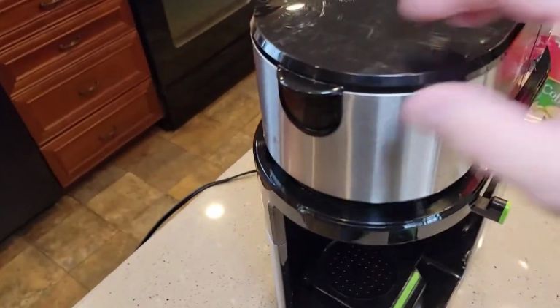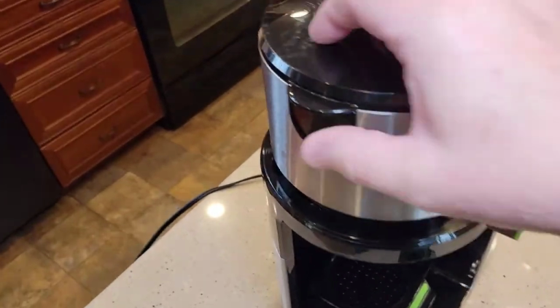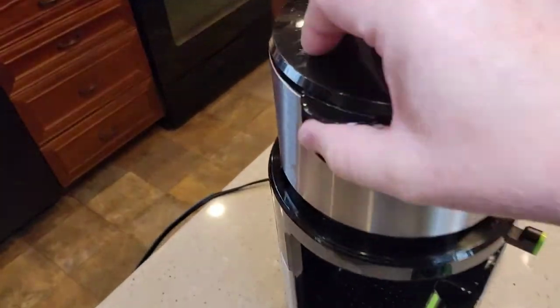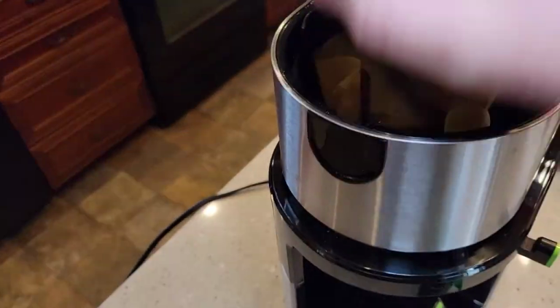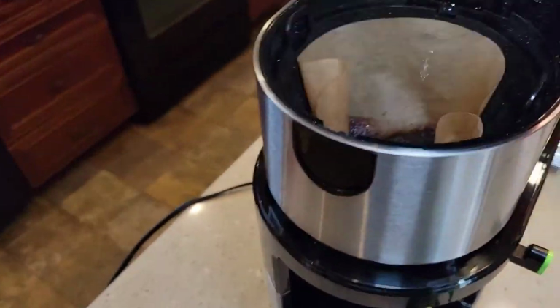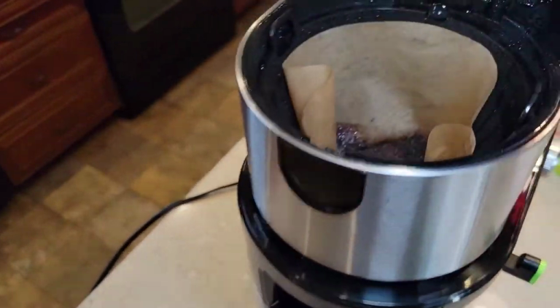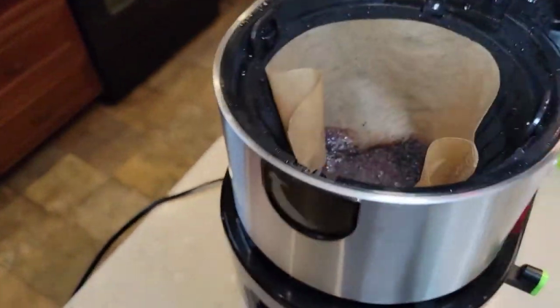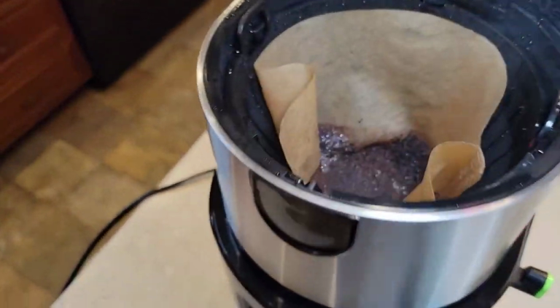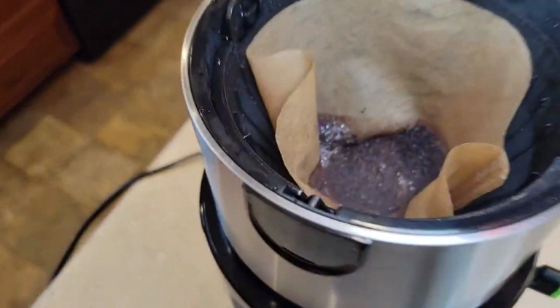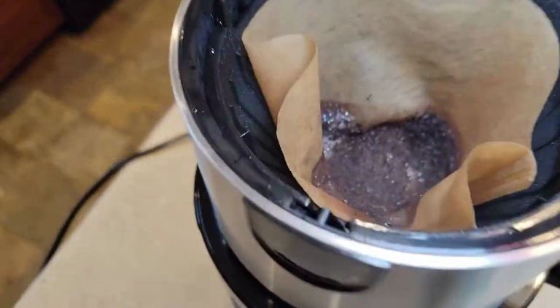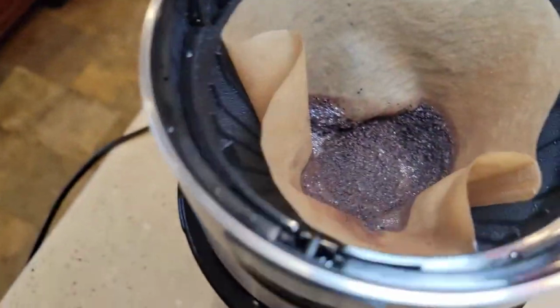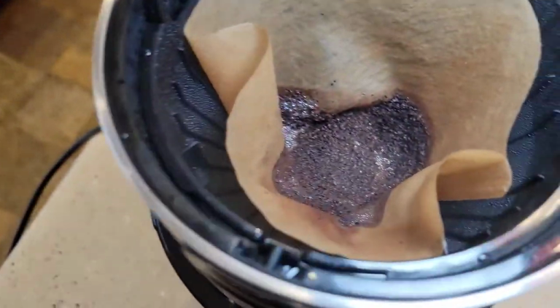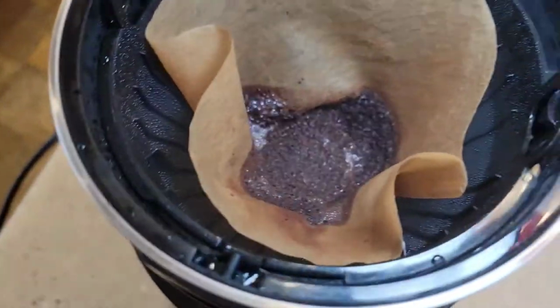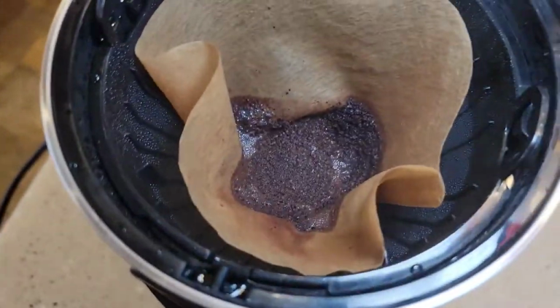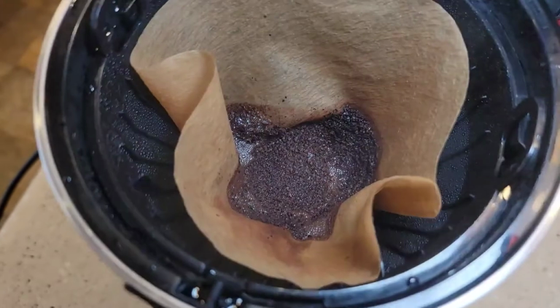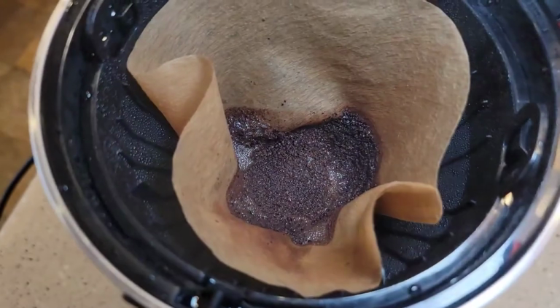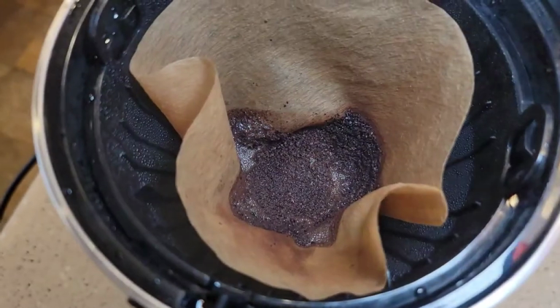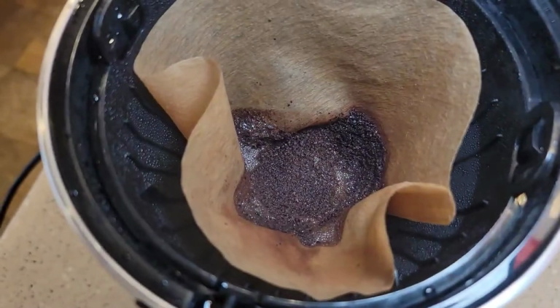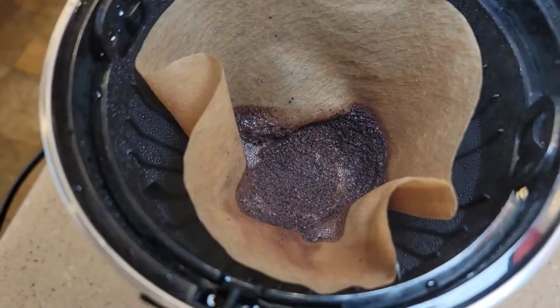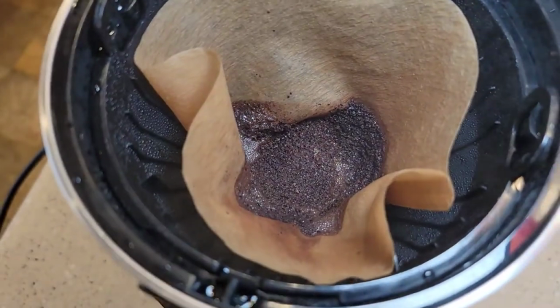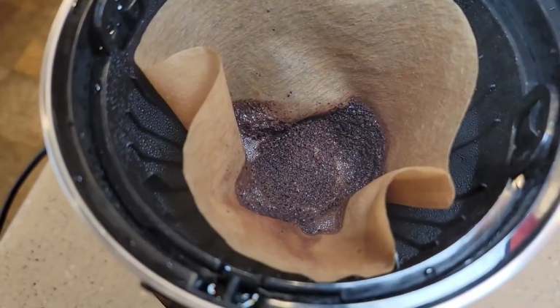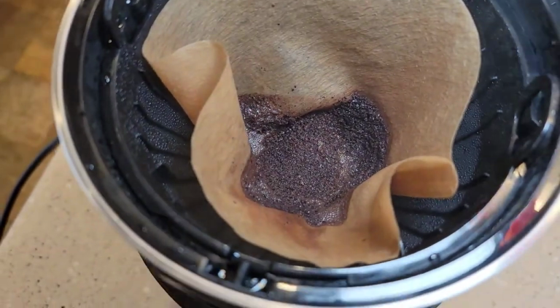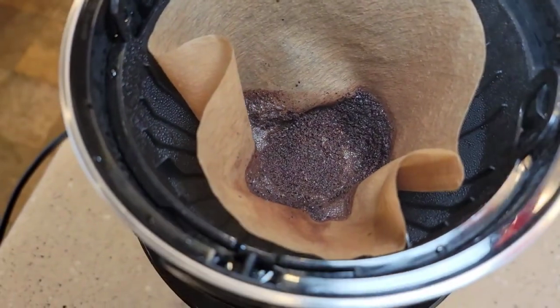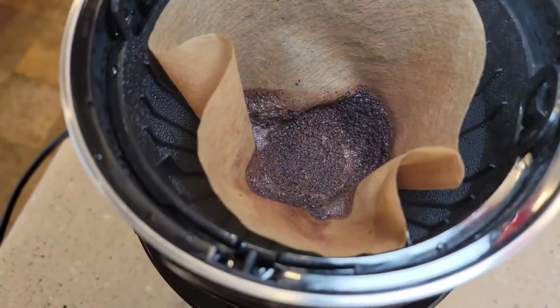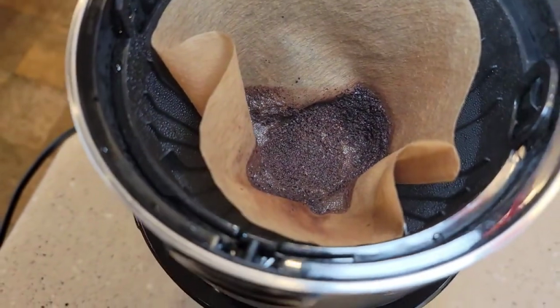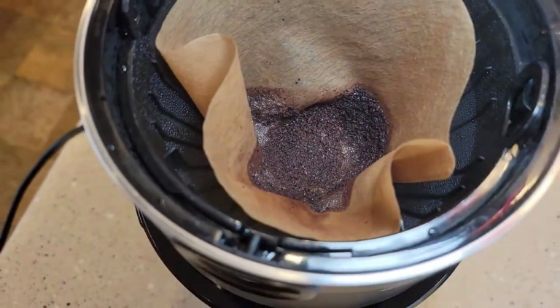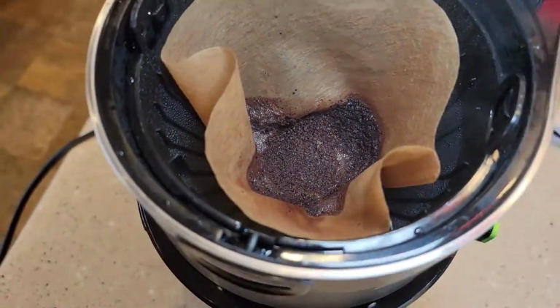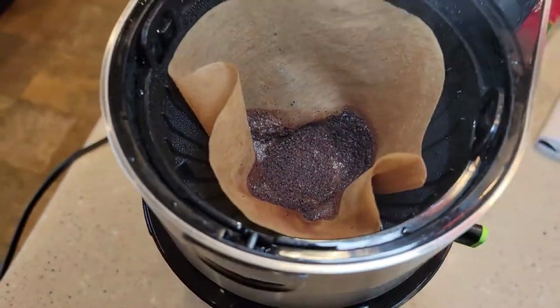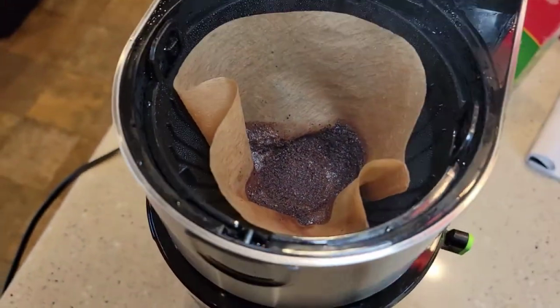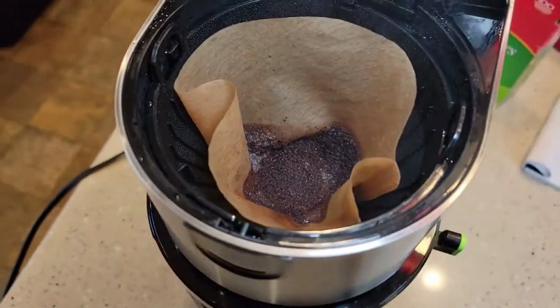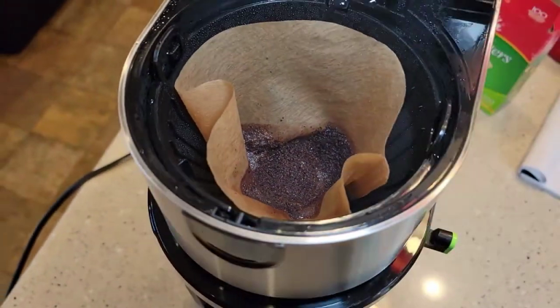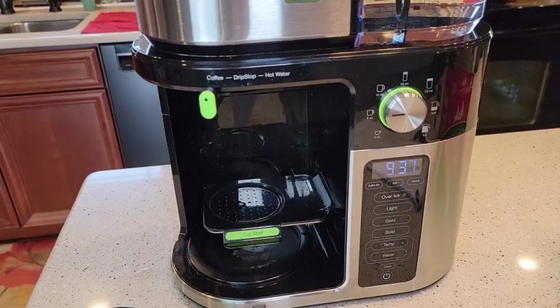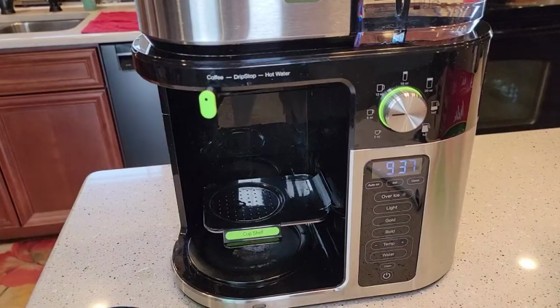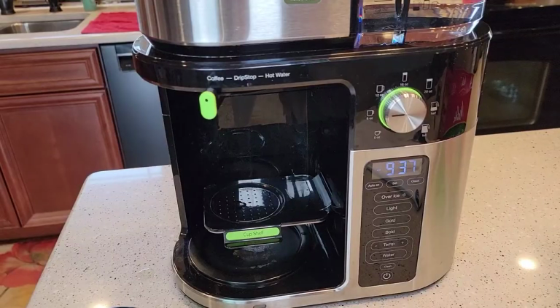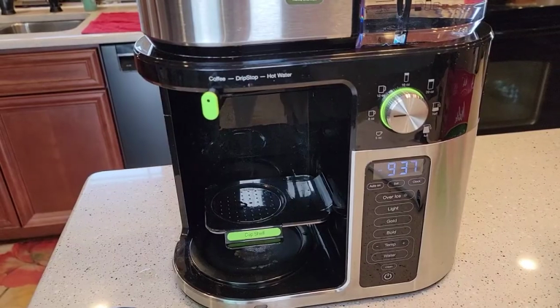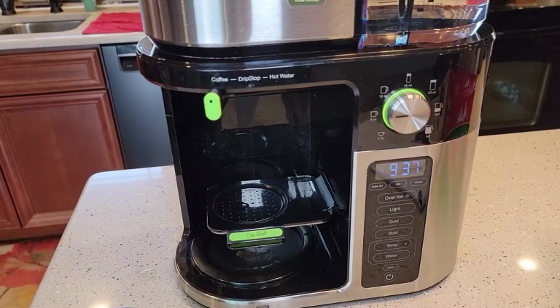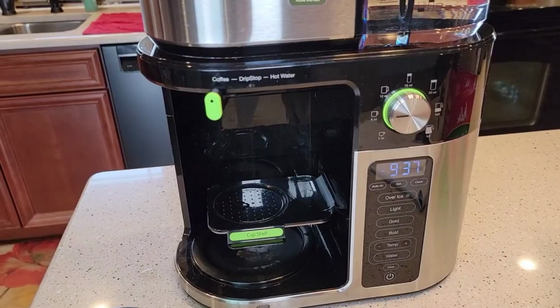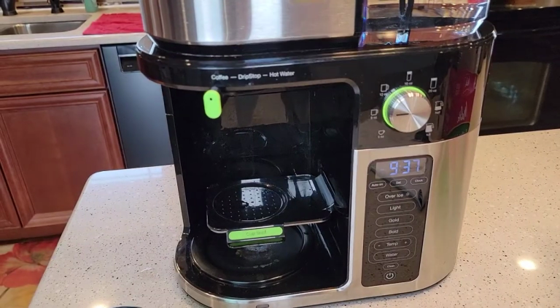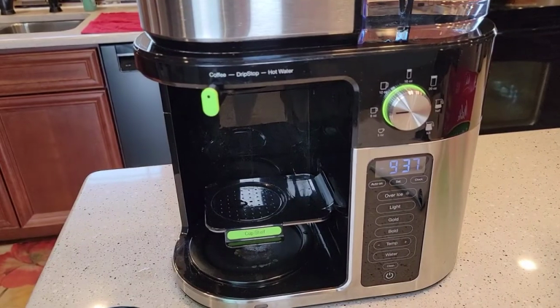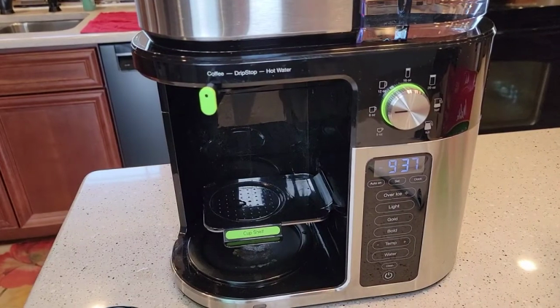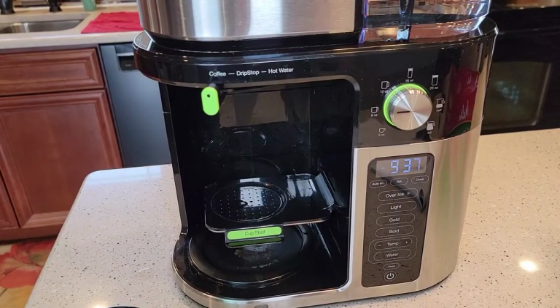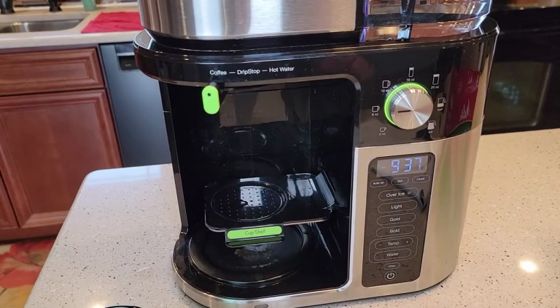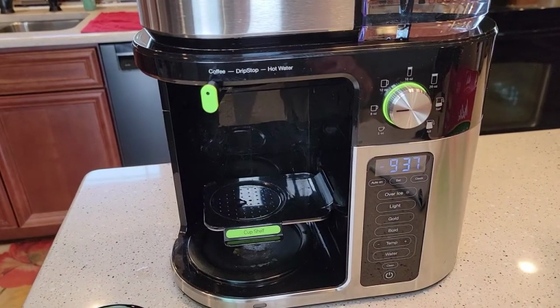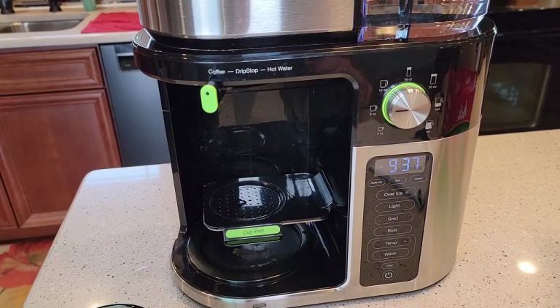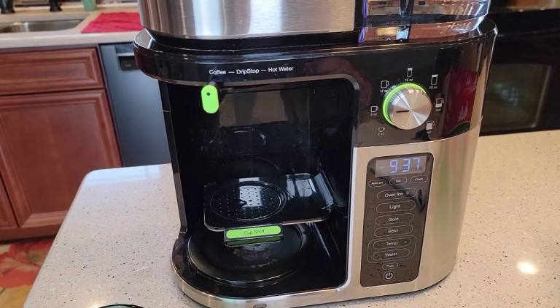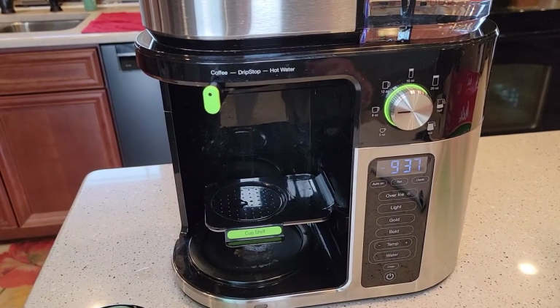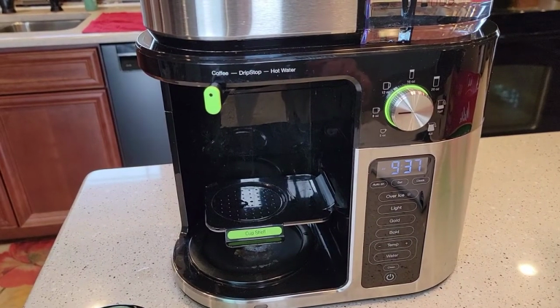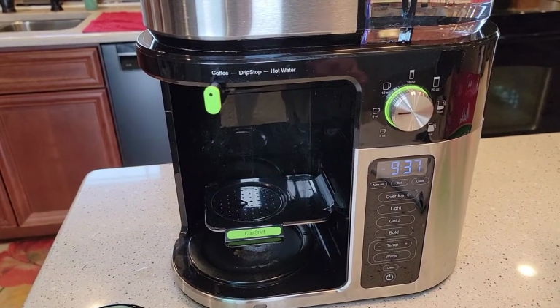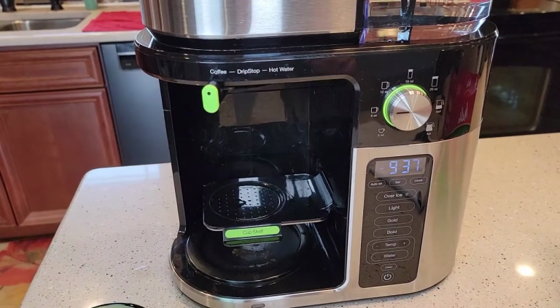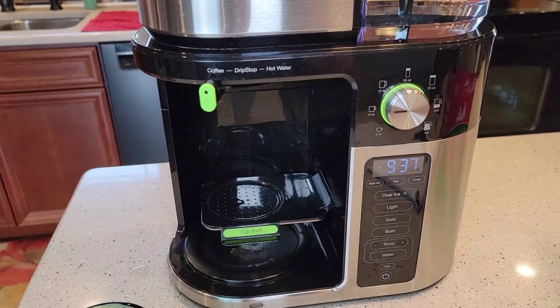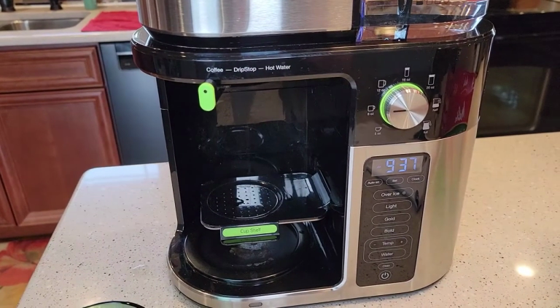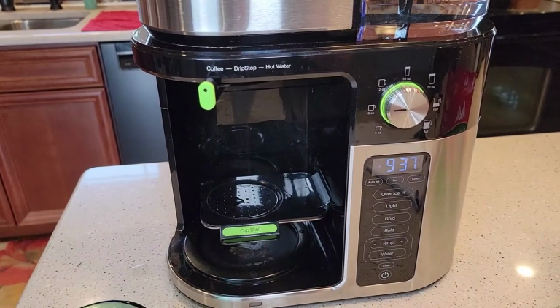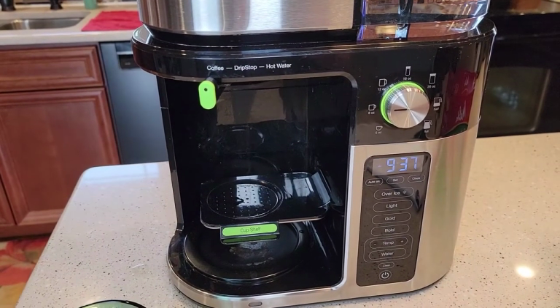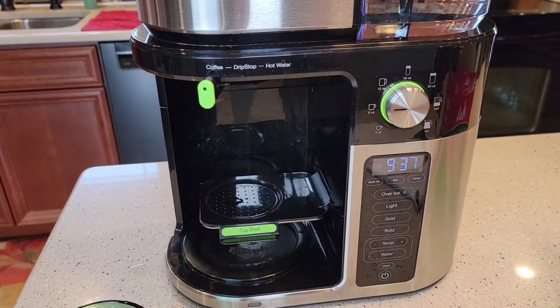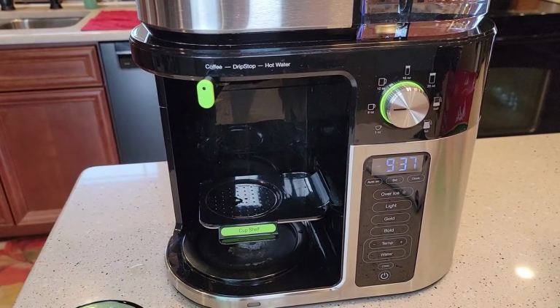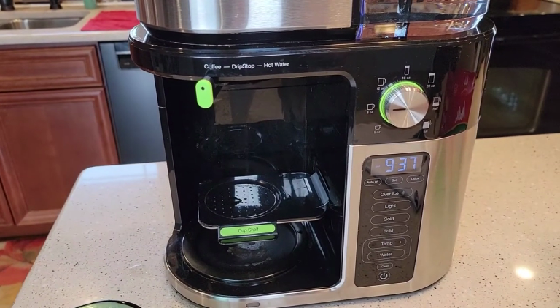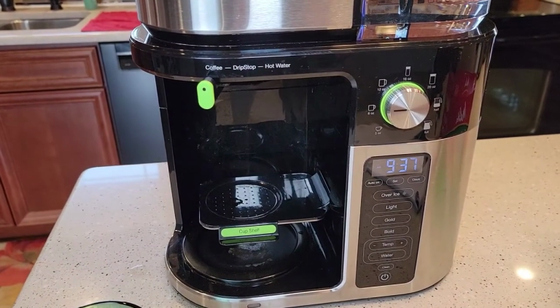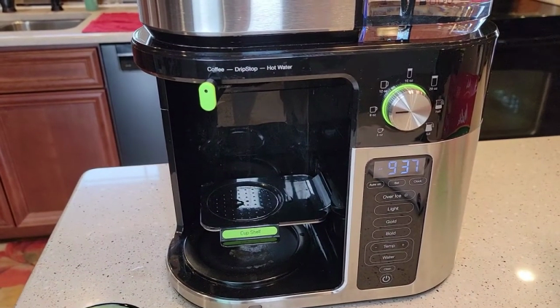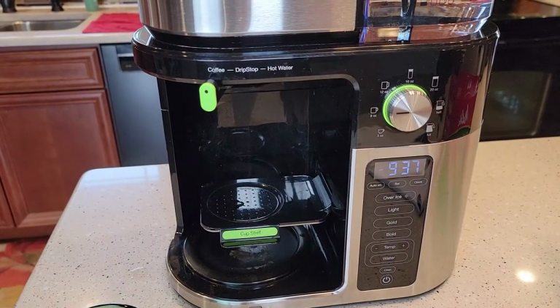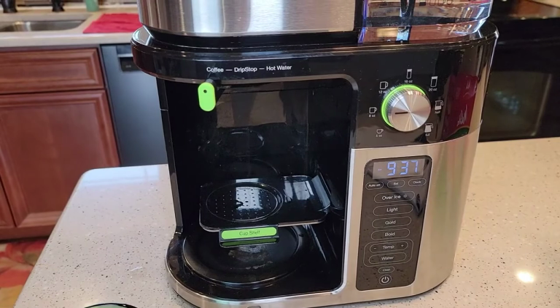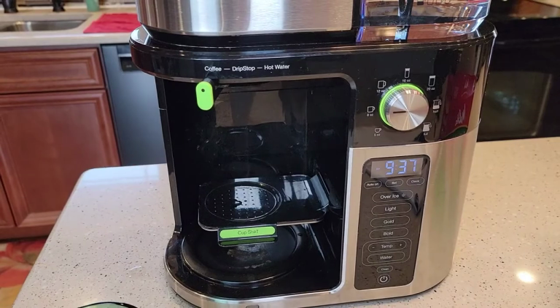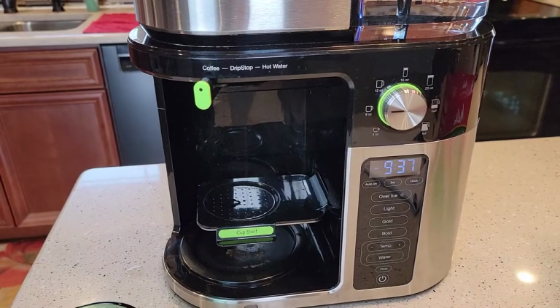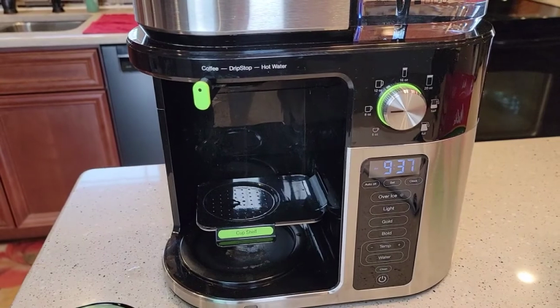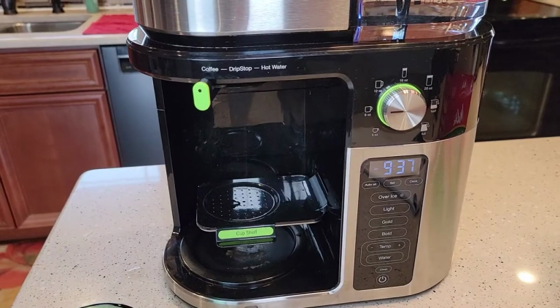Let's see how it did — it did really well with the coffee grounds. Okay, so we've done coffee, let's do a hot water.